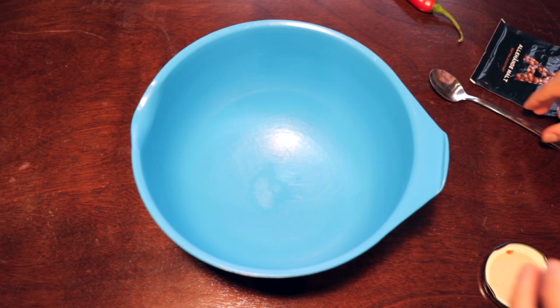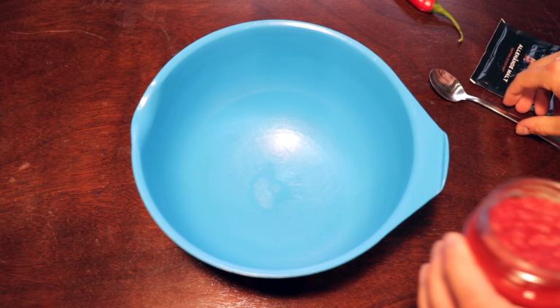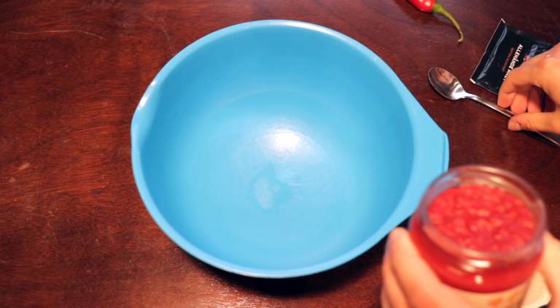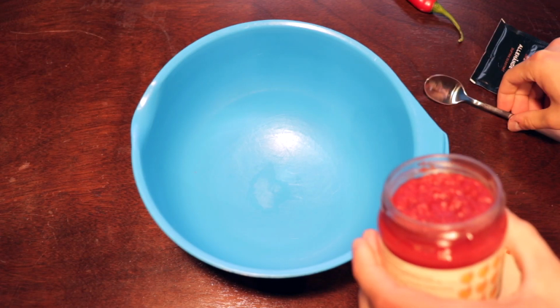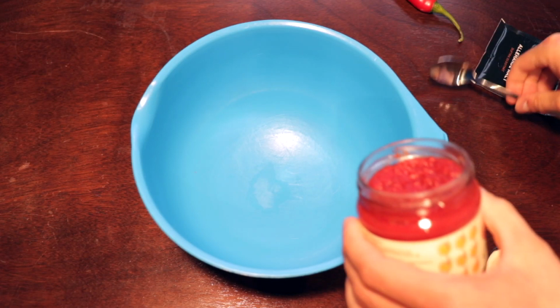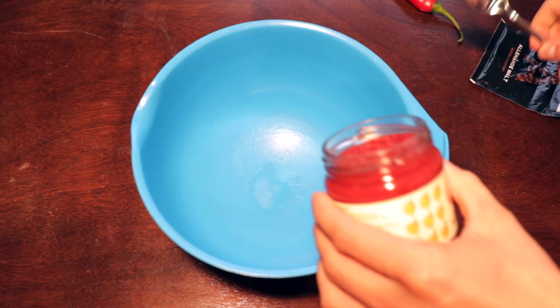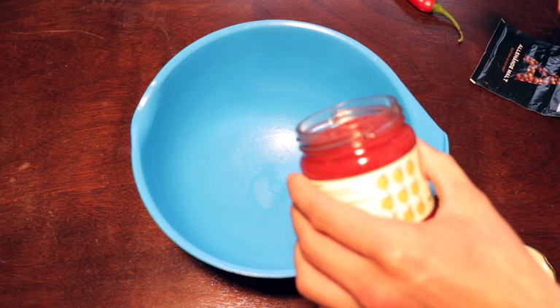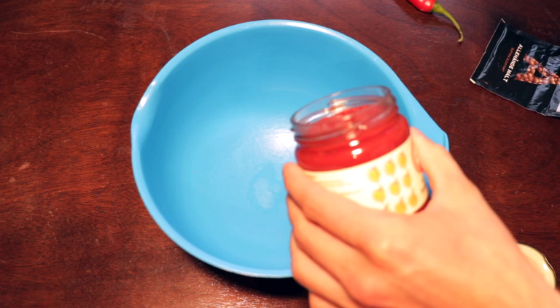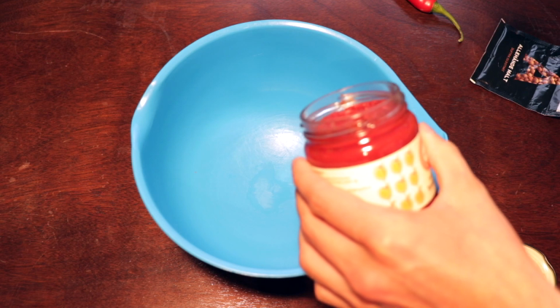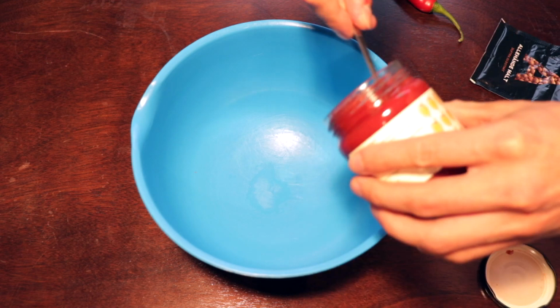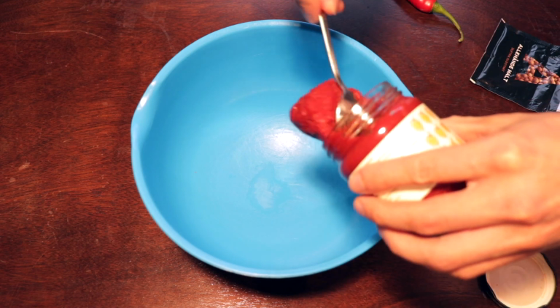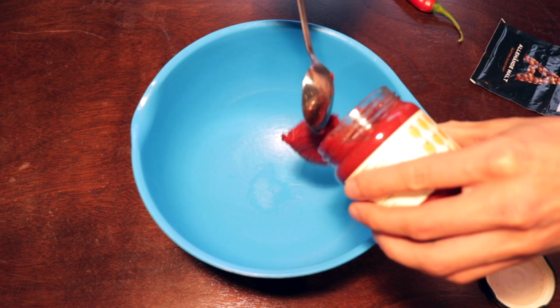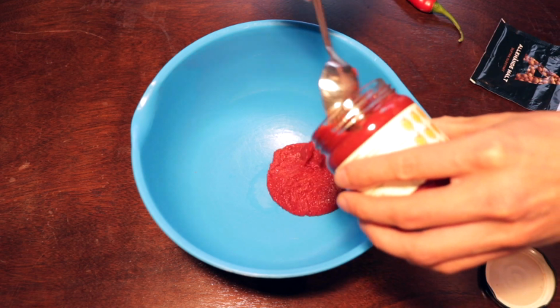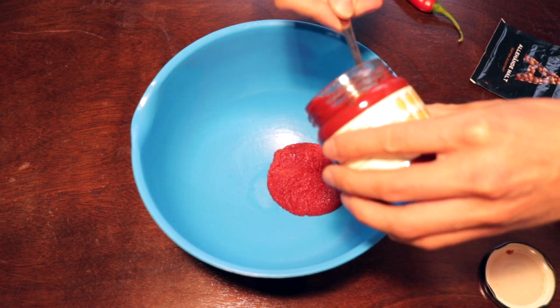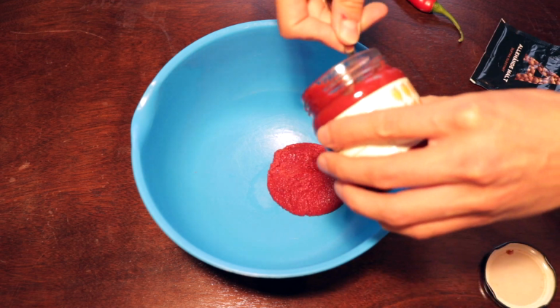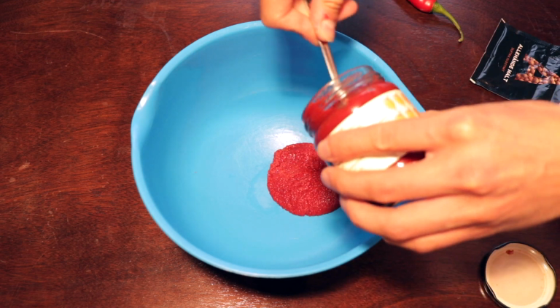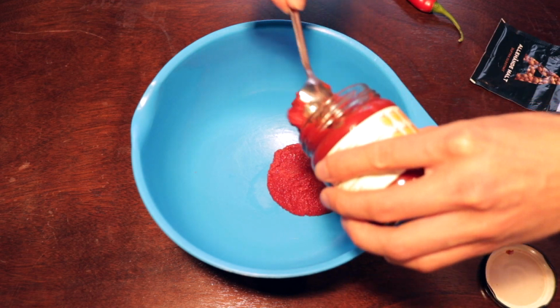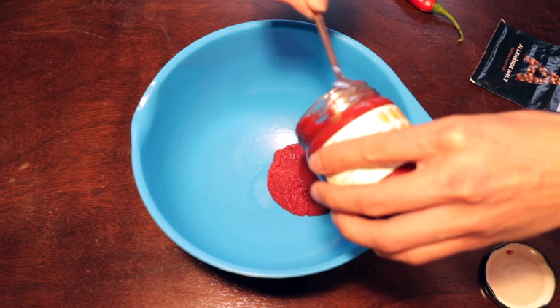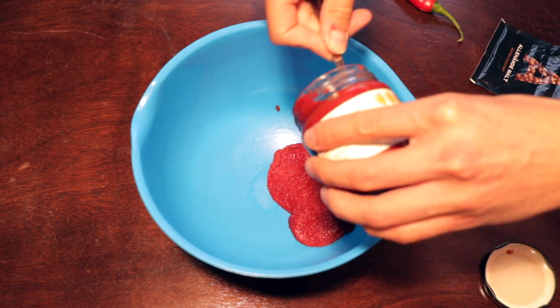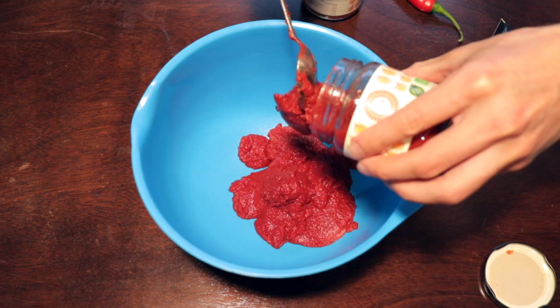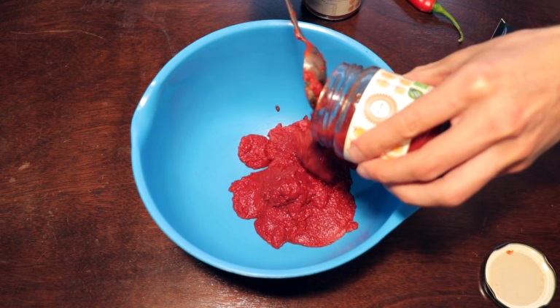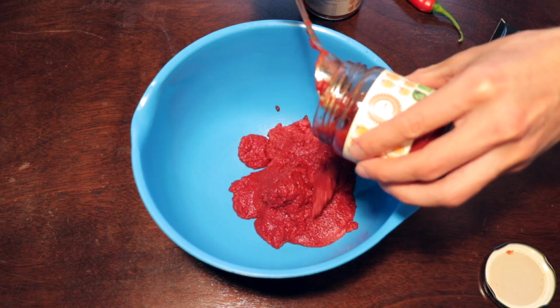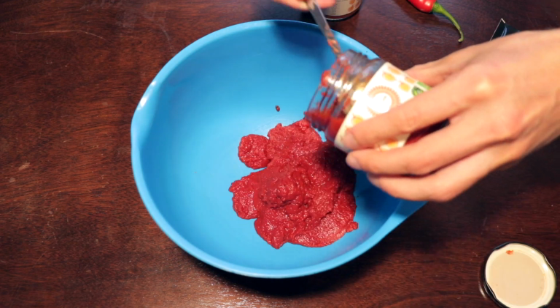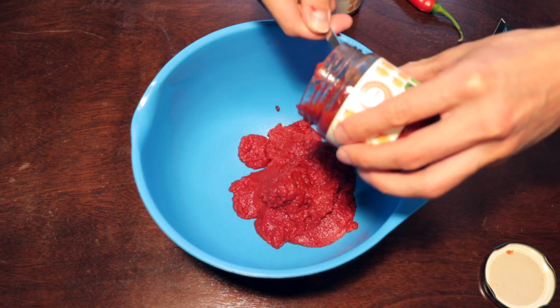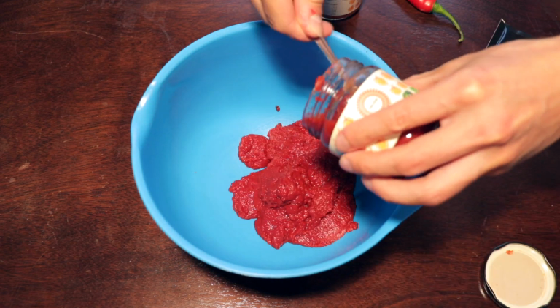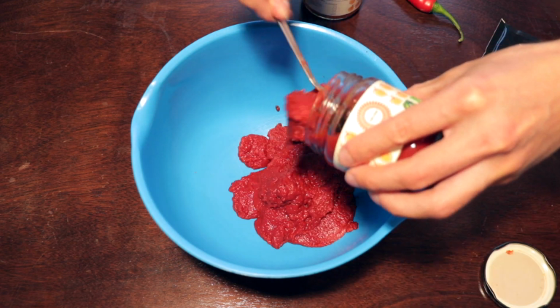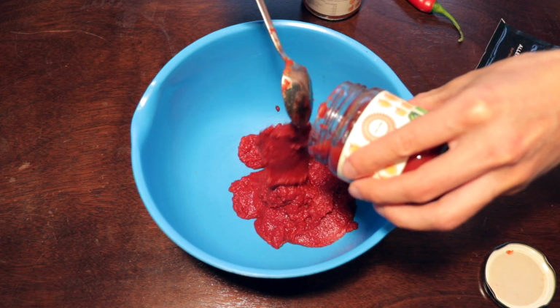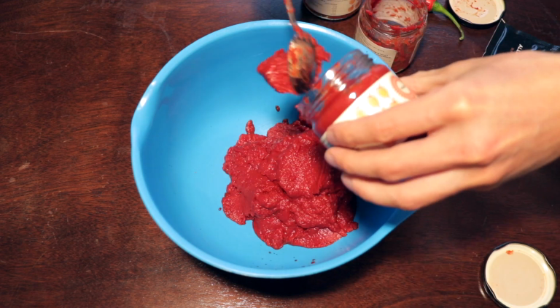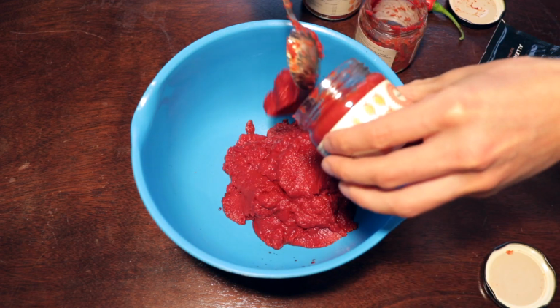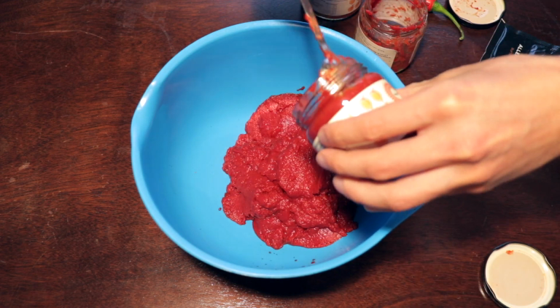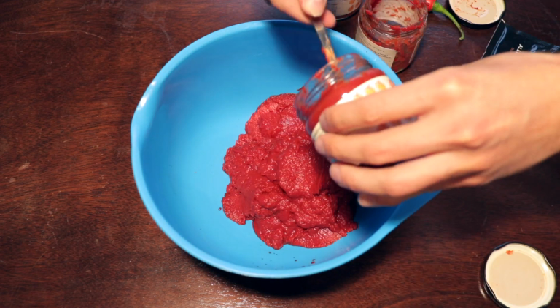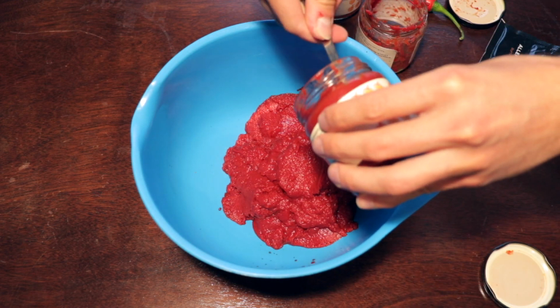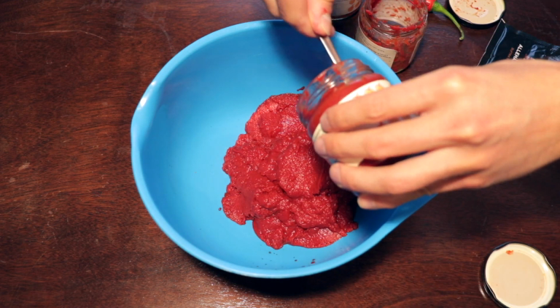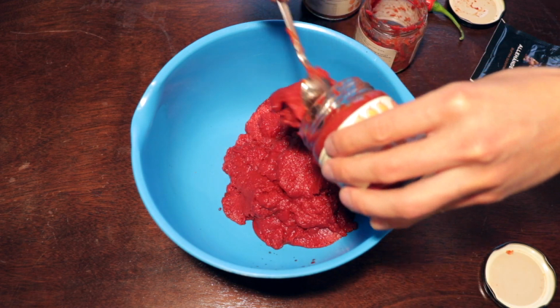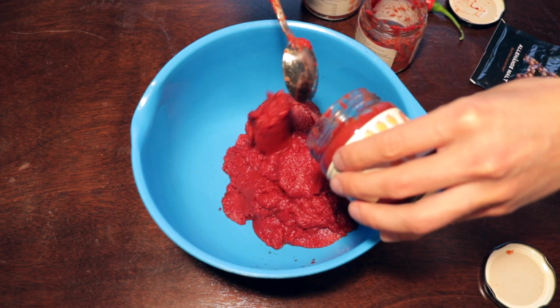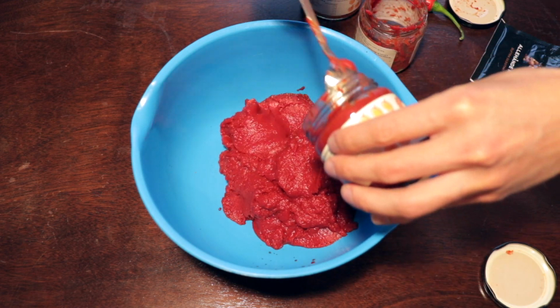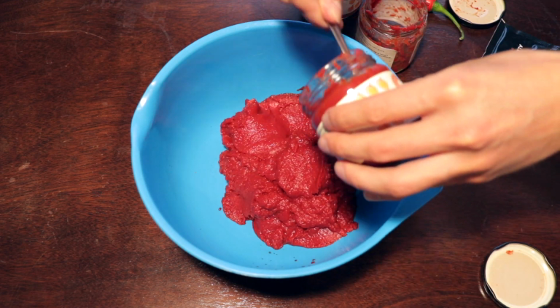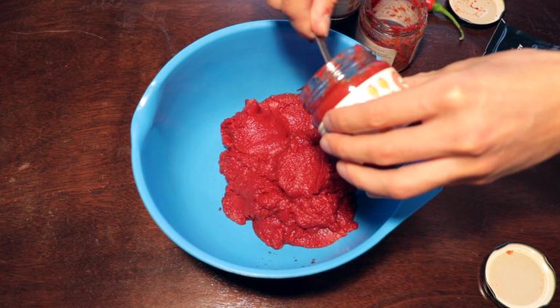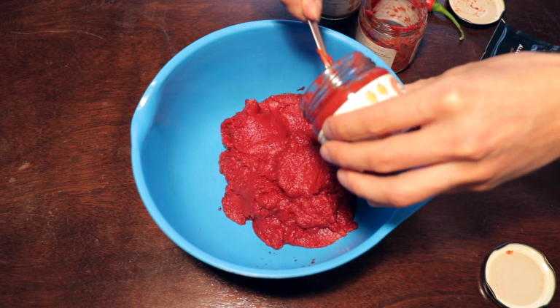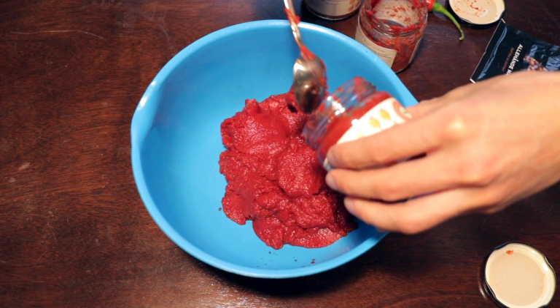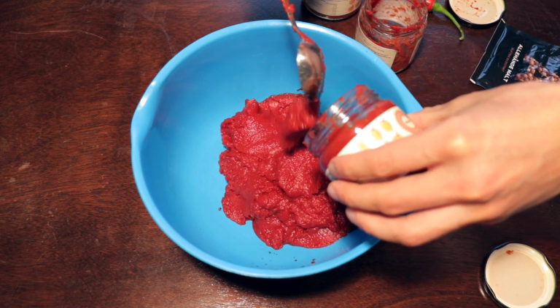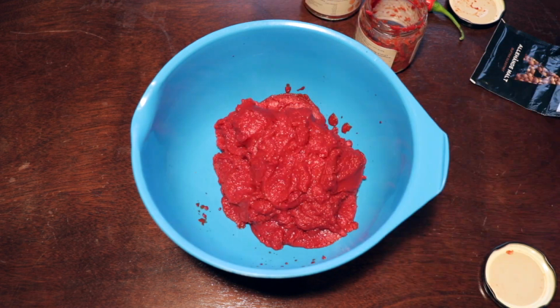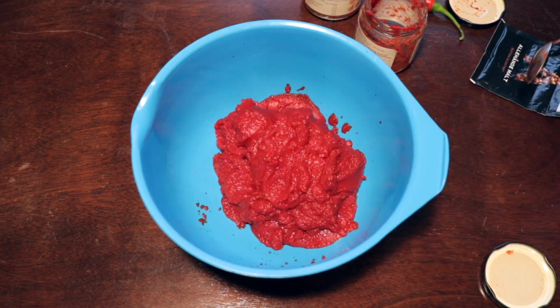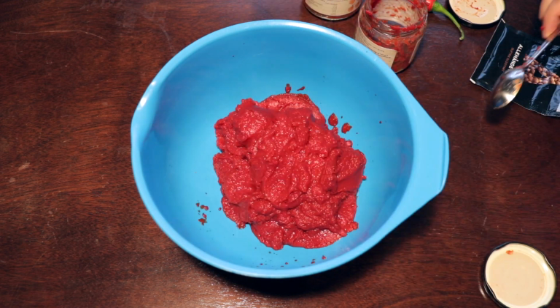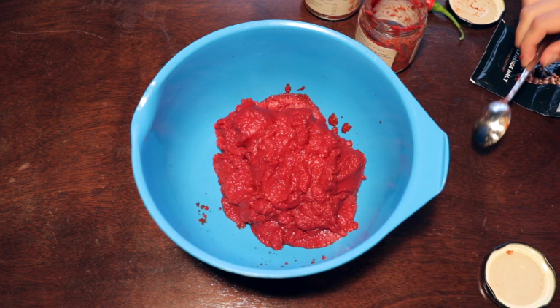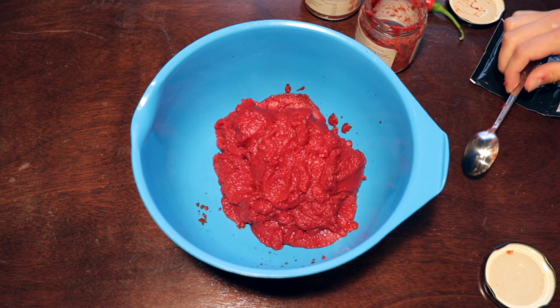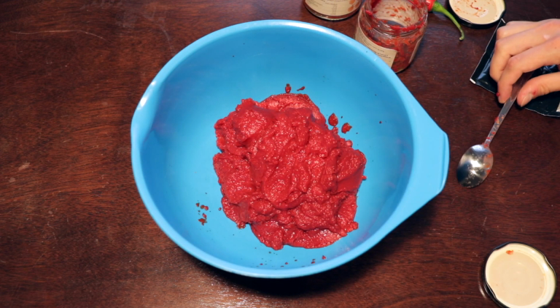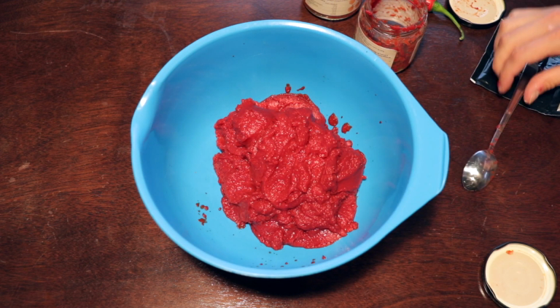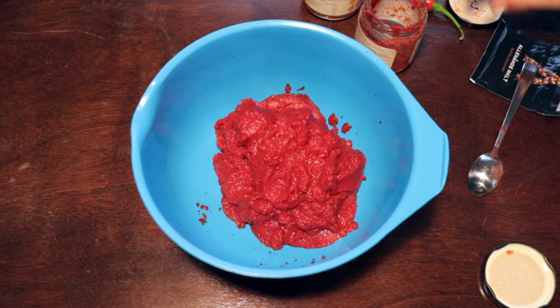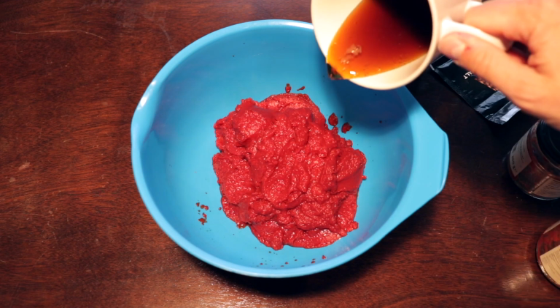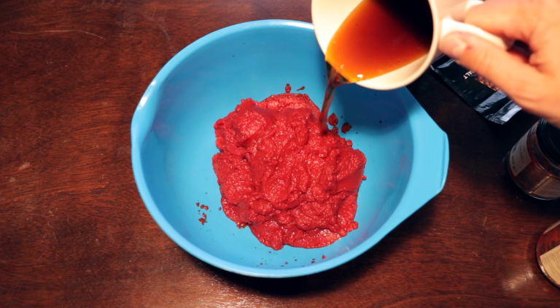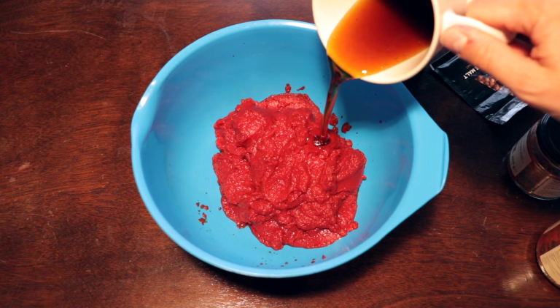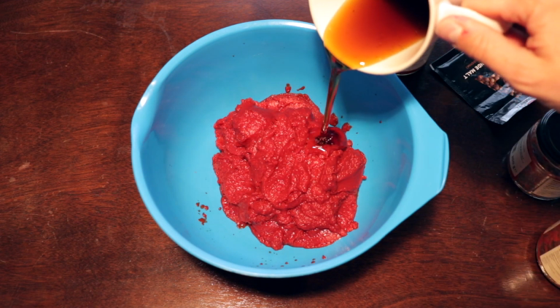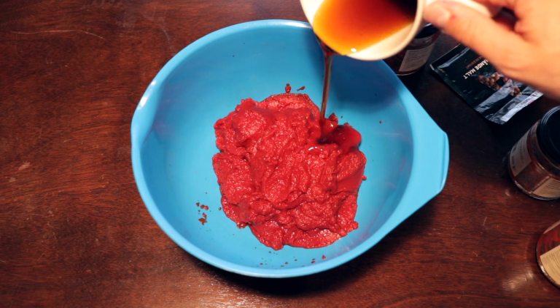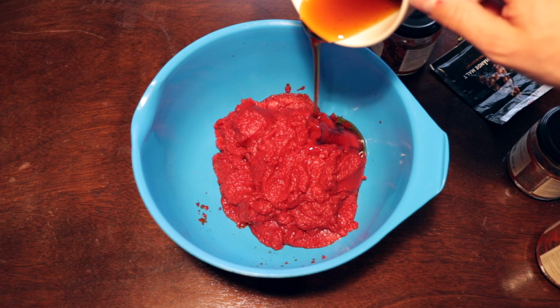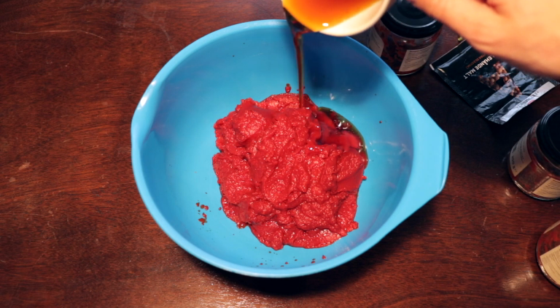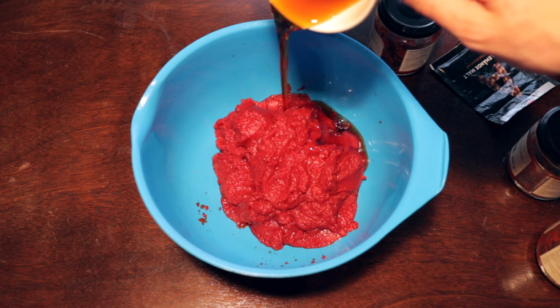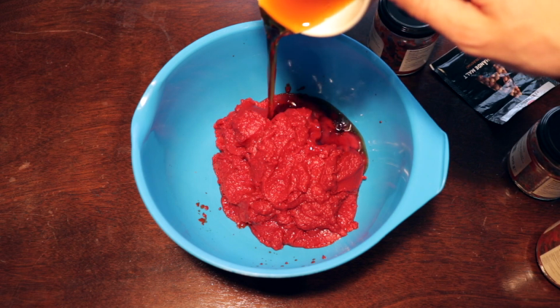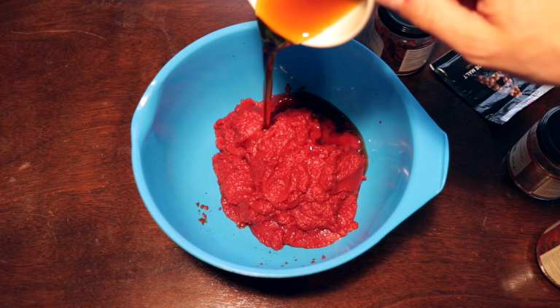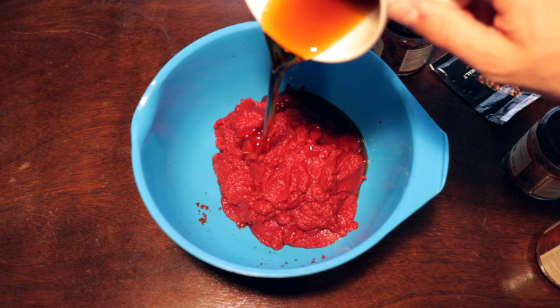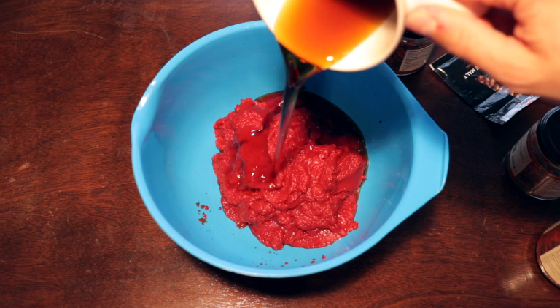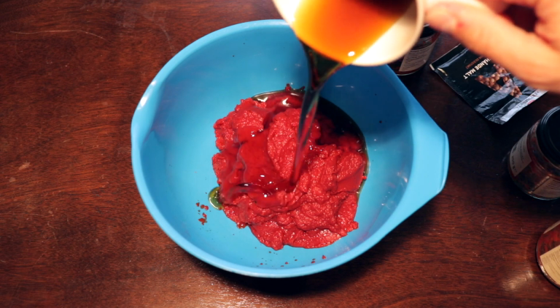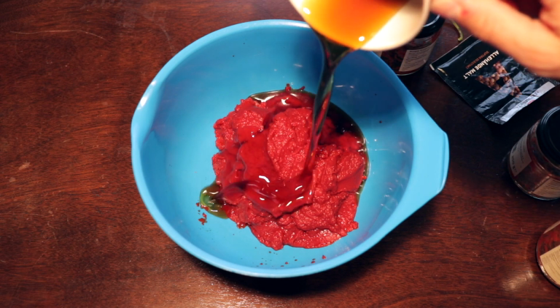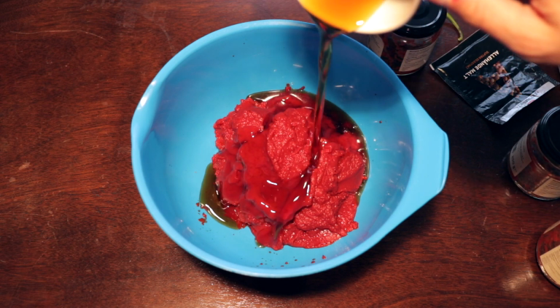When you have cut the chili into small pieces, mix all the ingredients and stir.